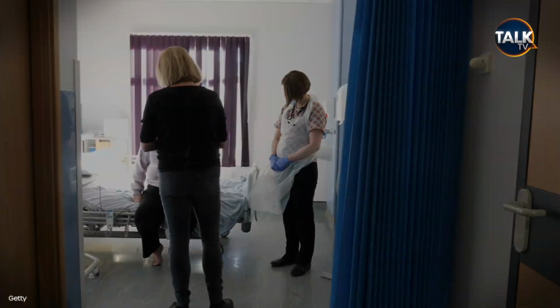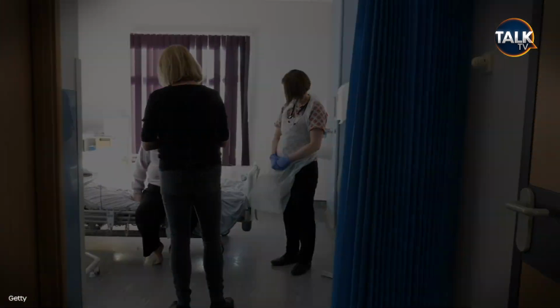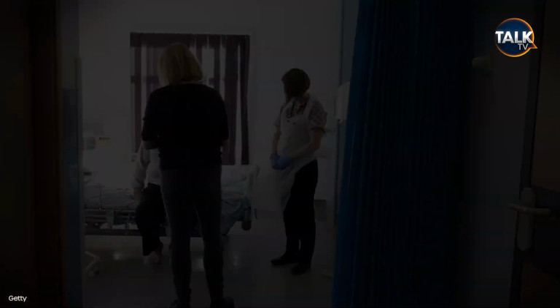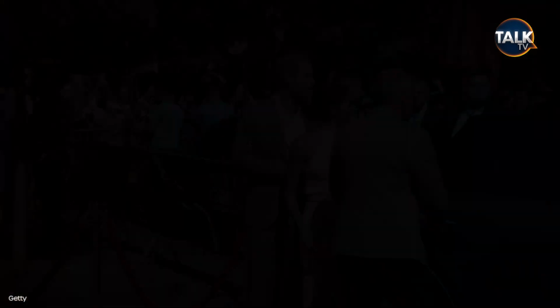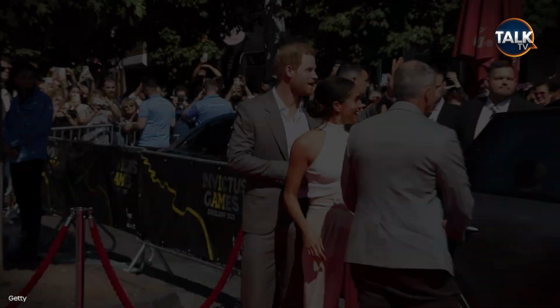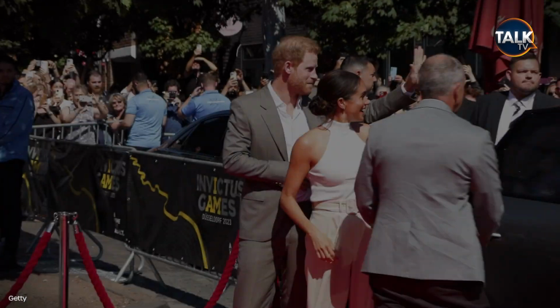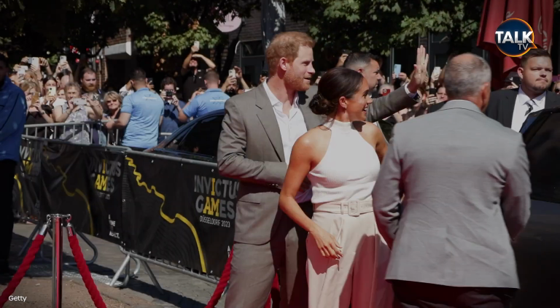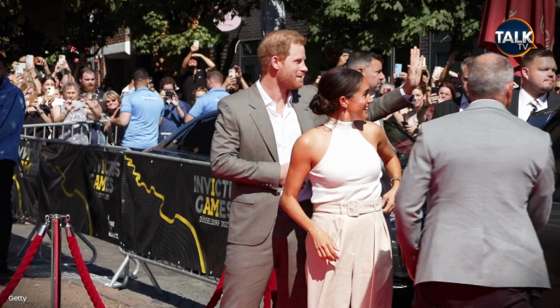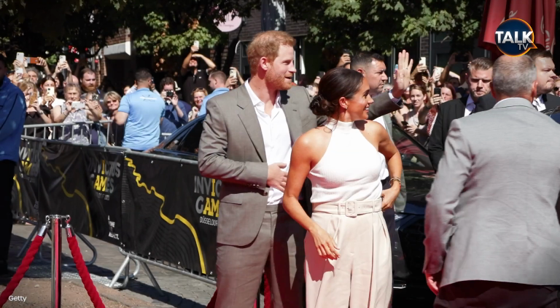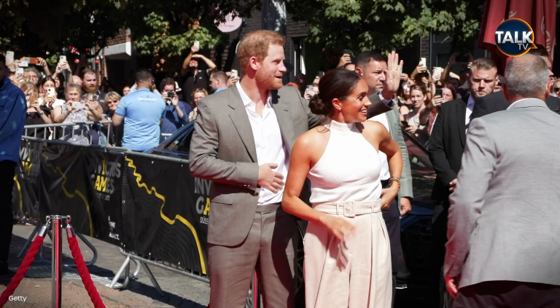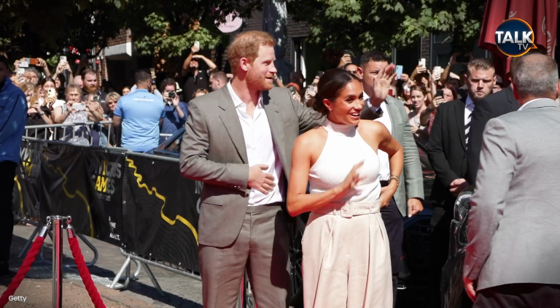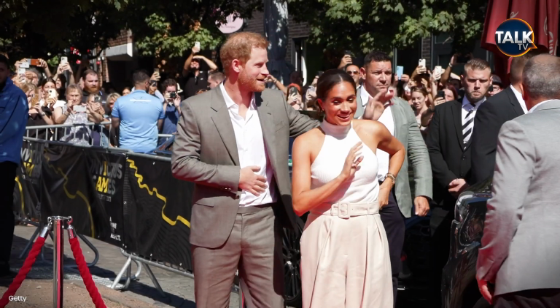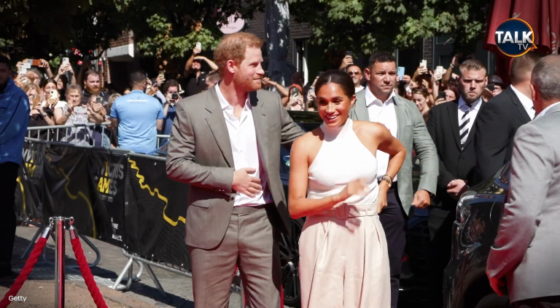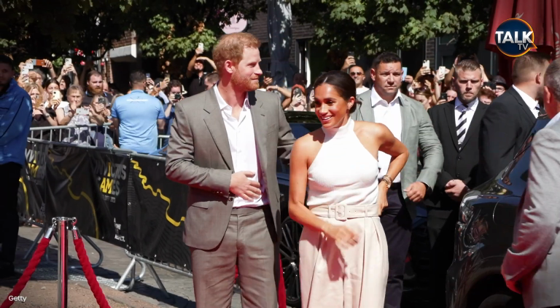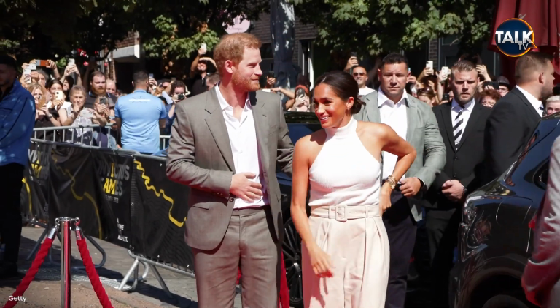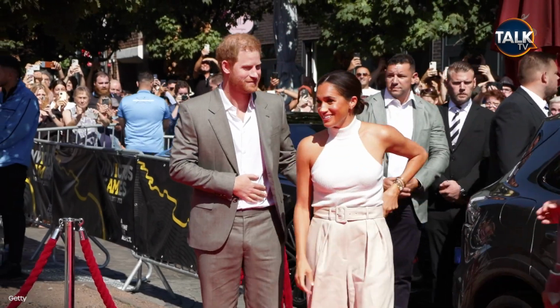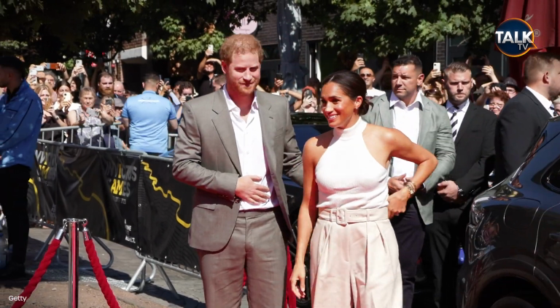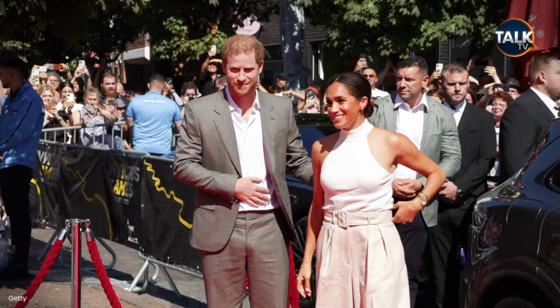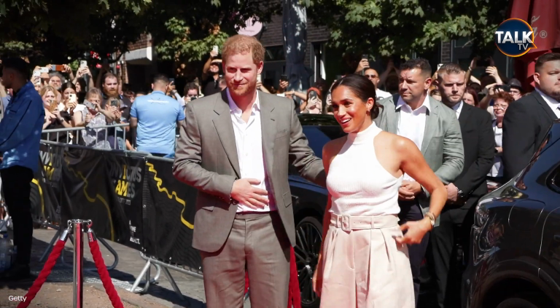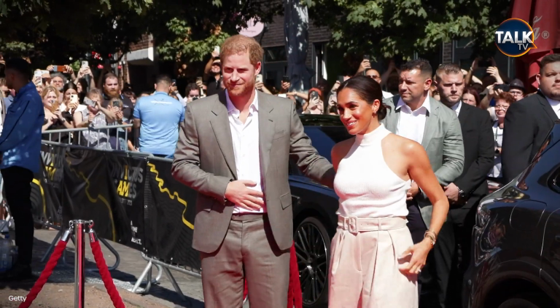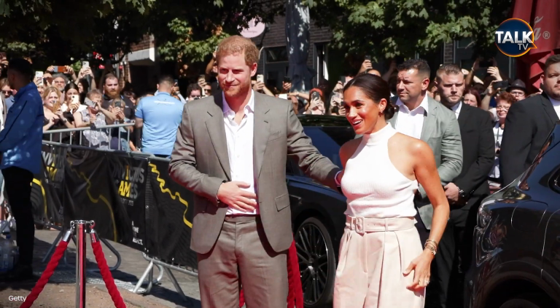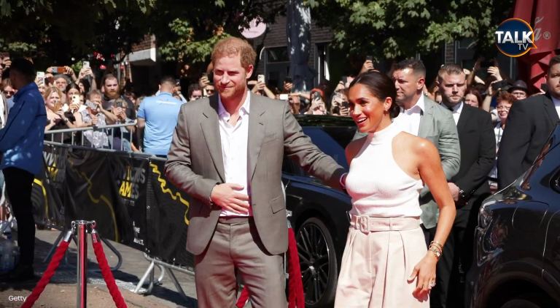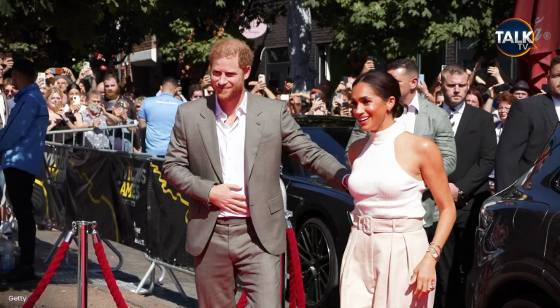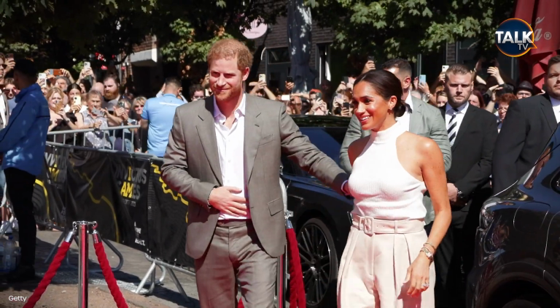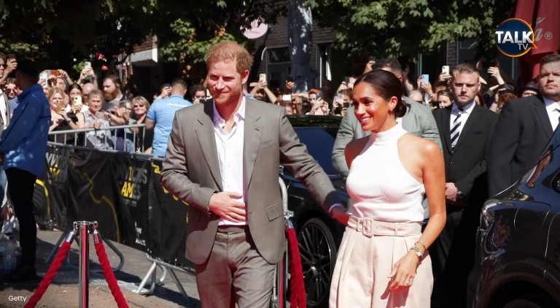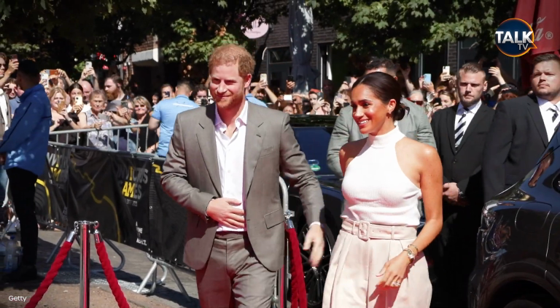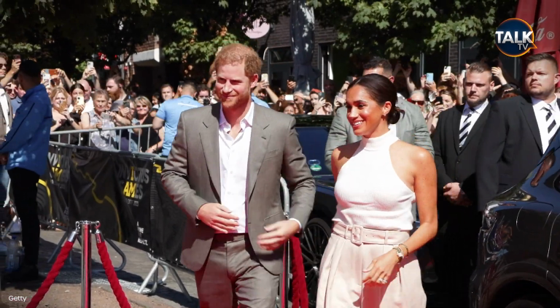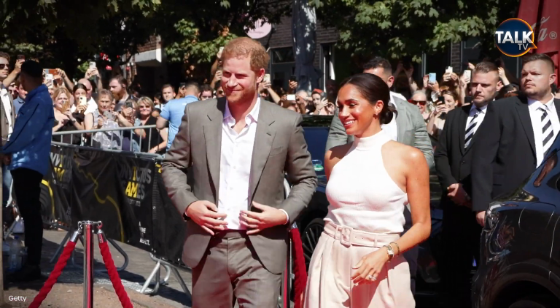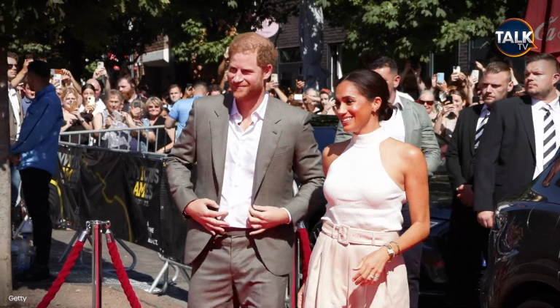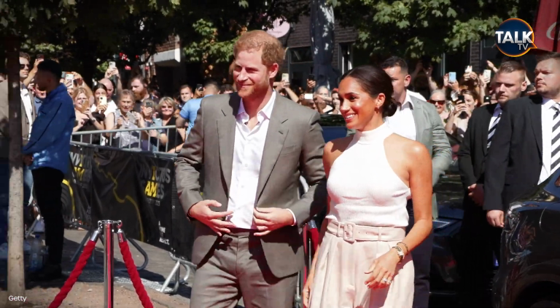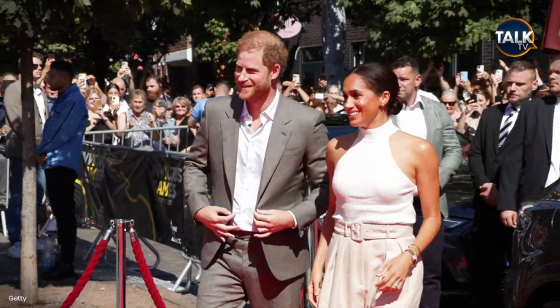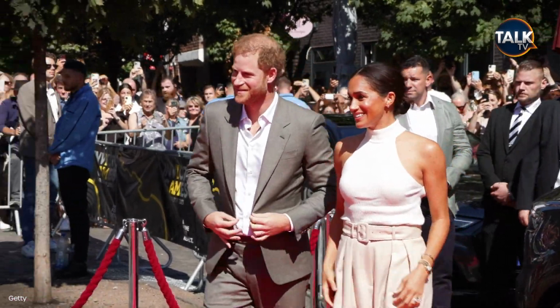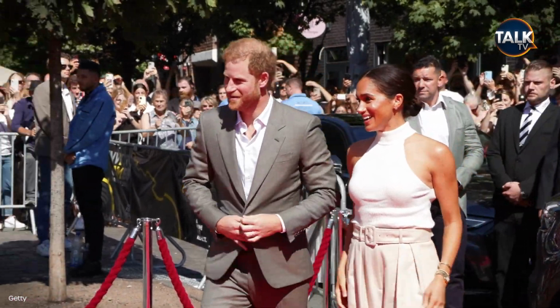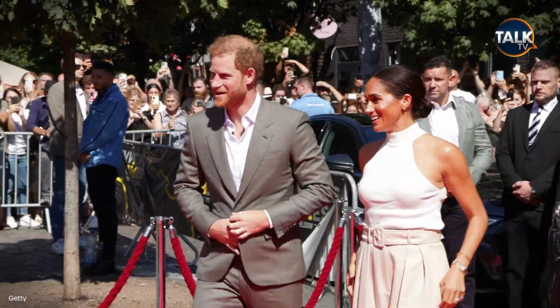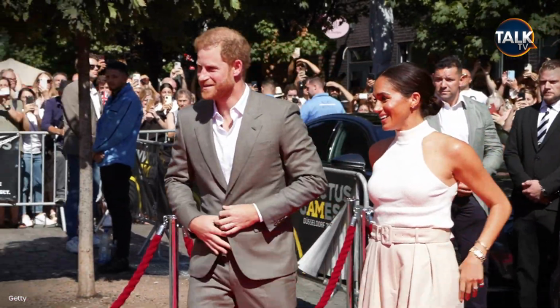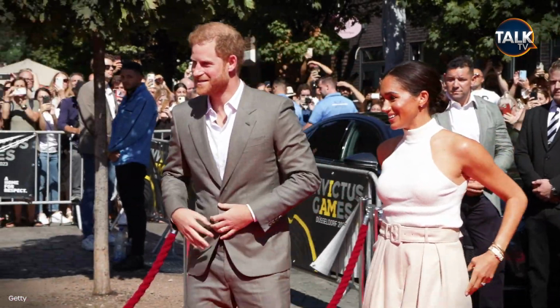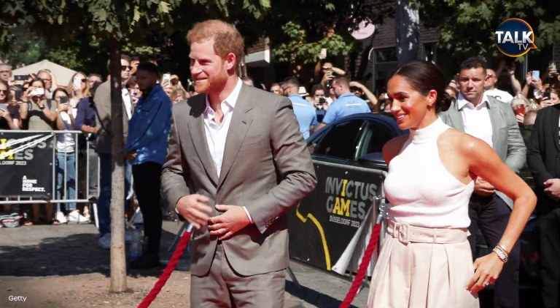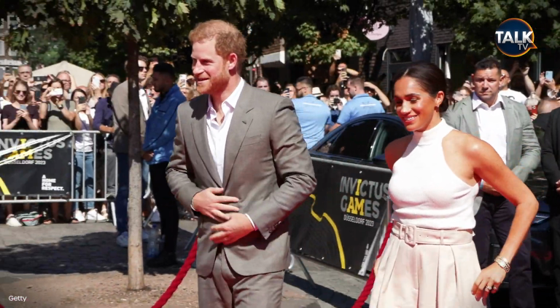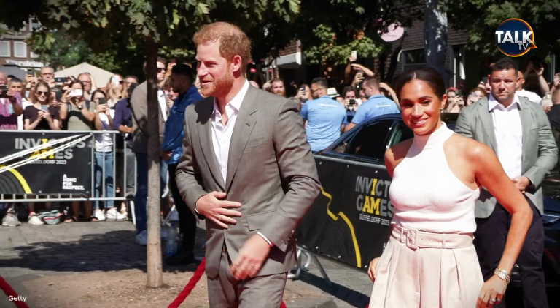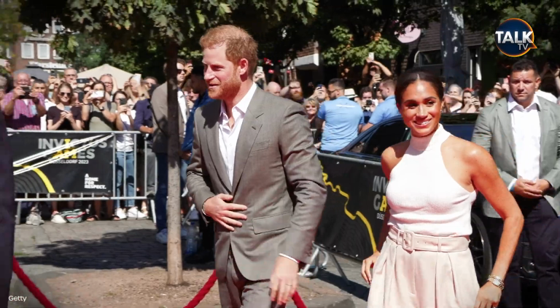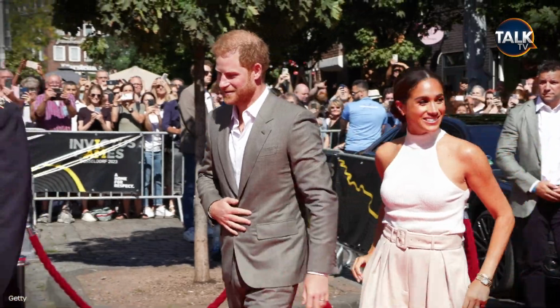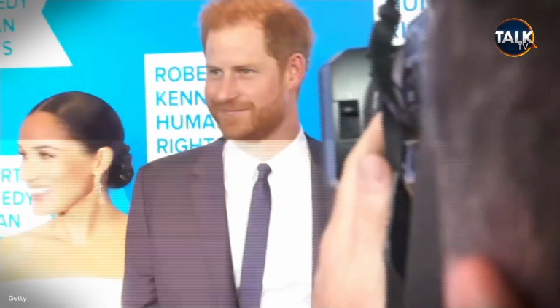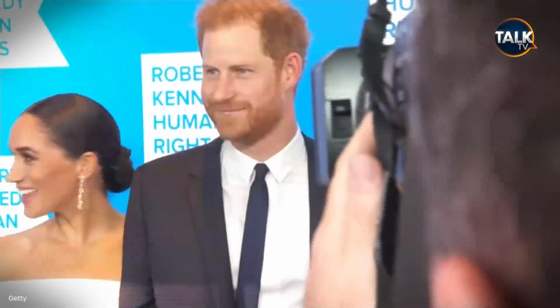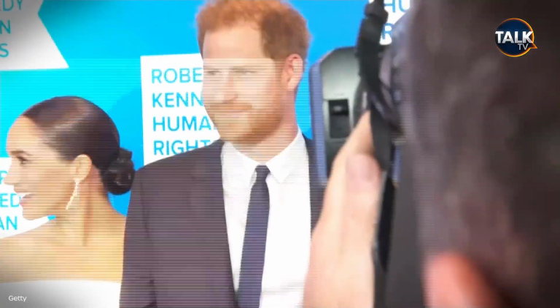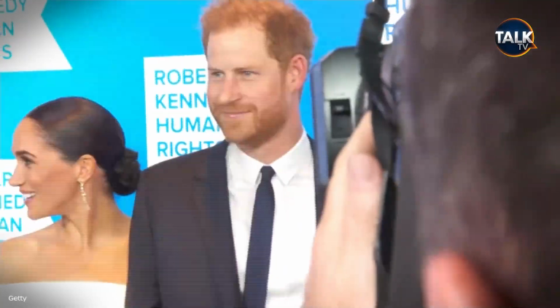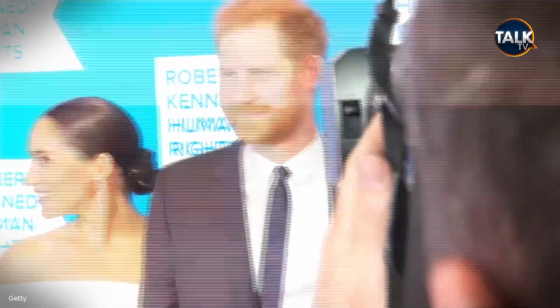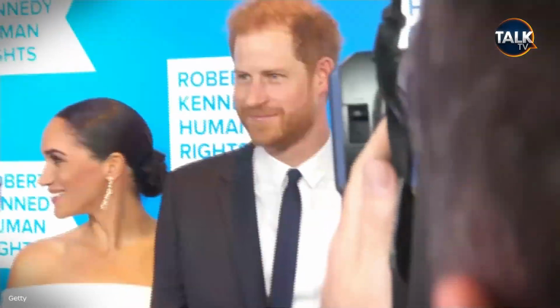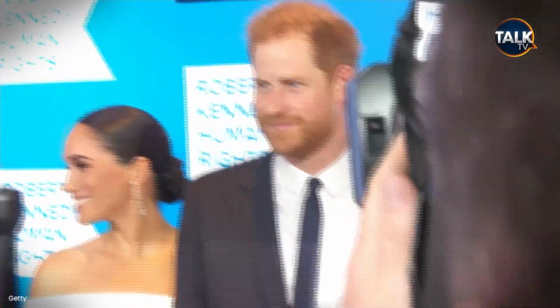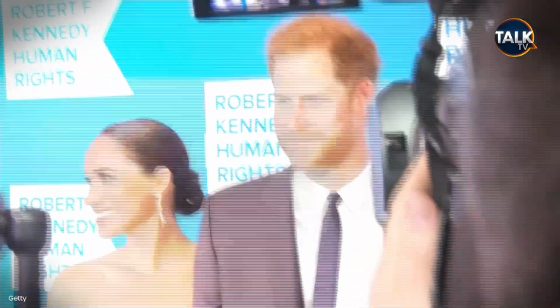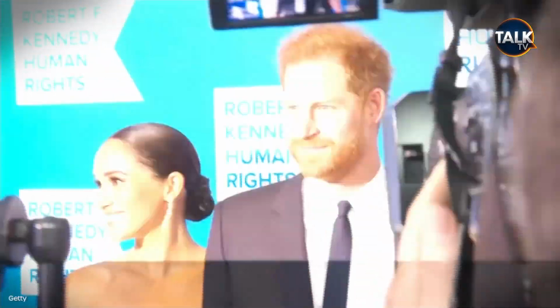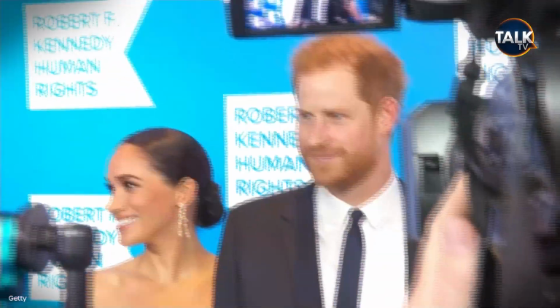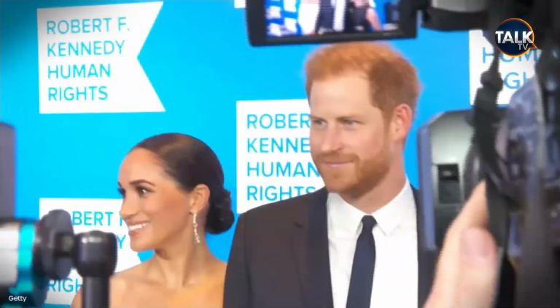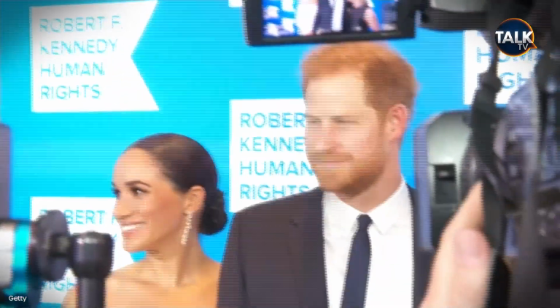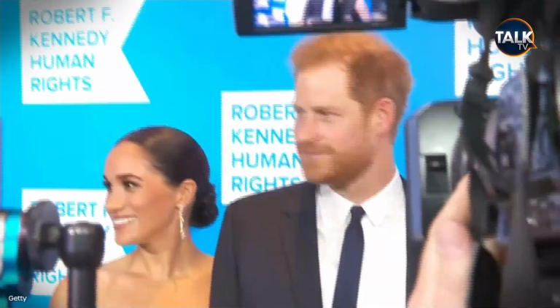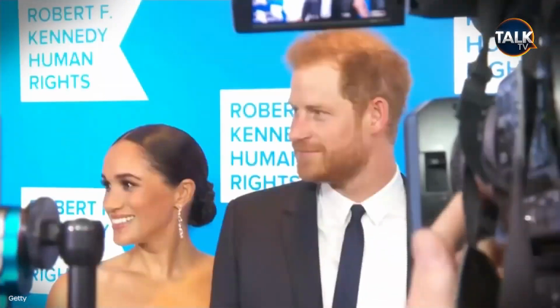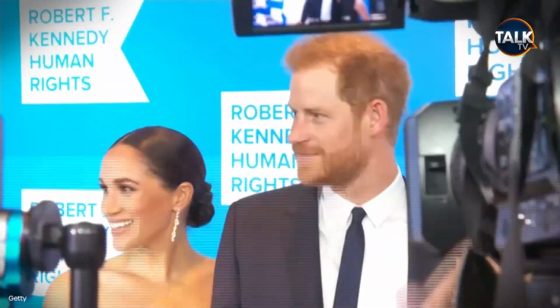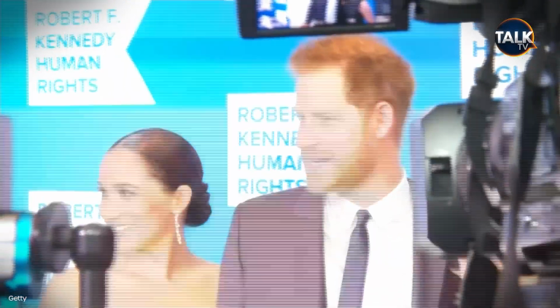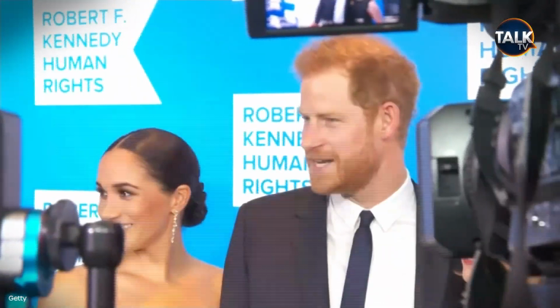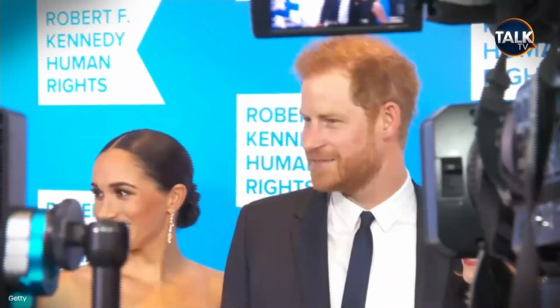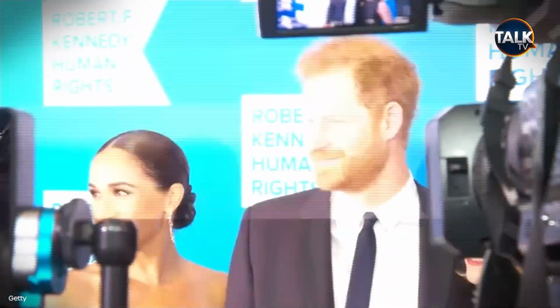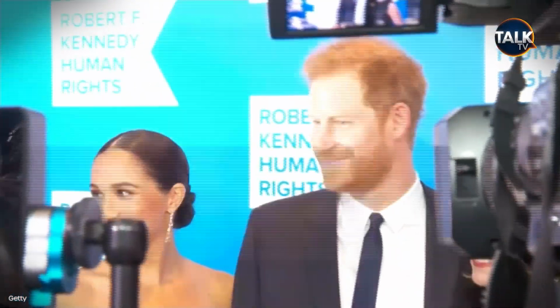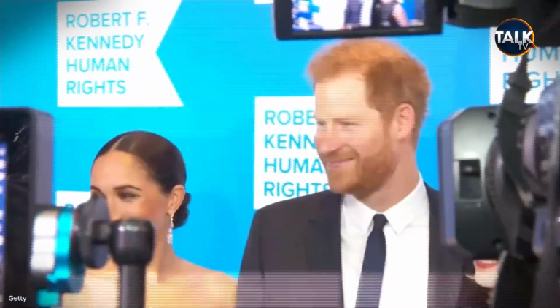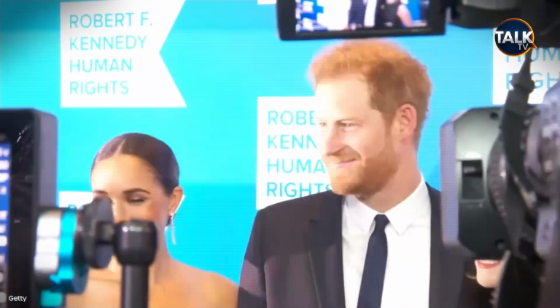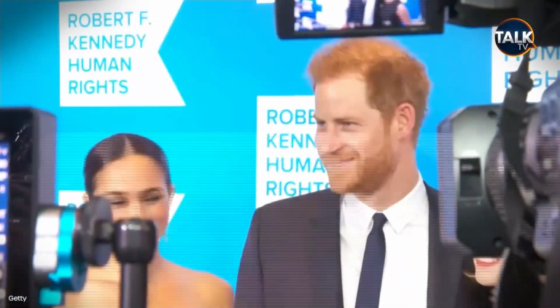And we're still very much on the edge of our seats, waiting to find out if Prince Harry and Meghan Markle will accept their invitation.